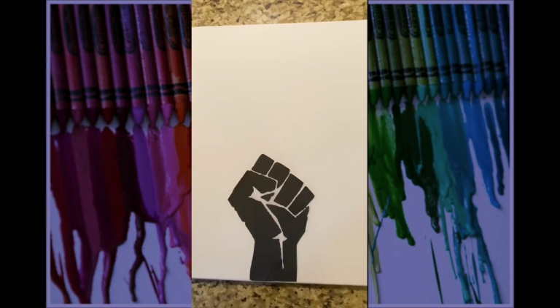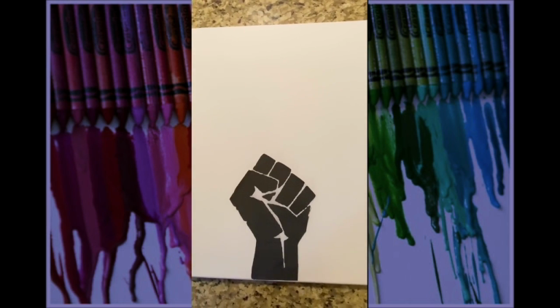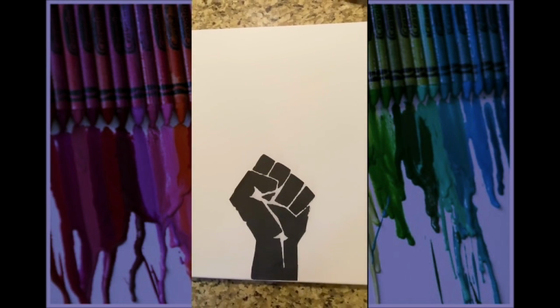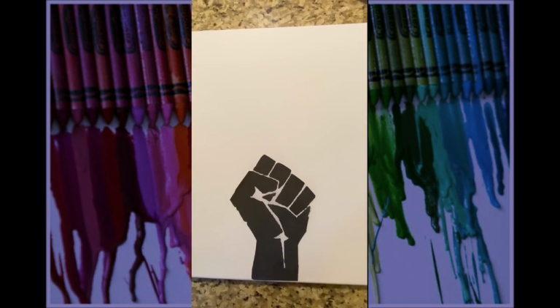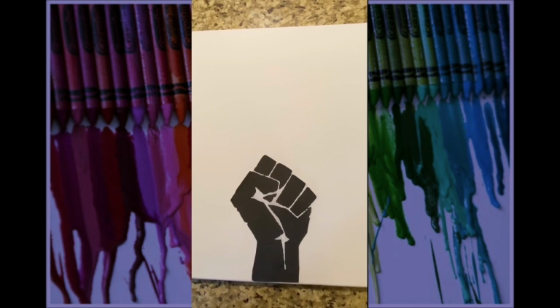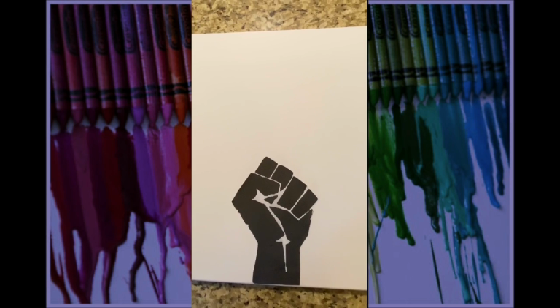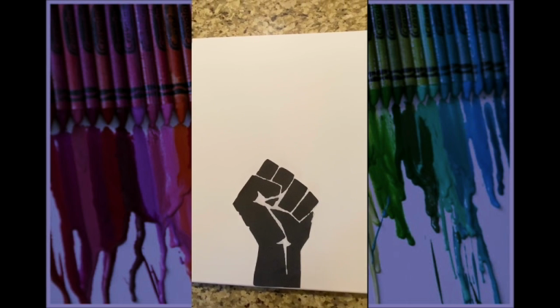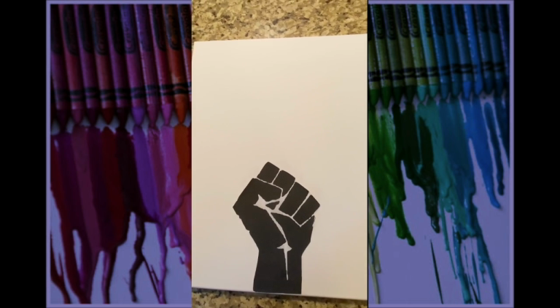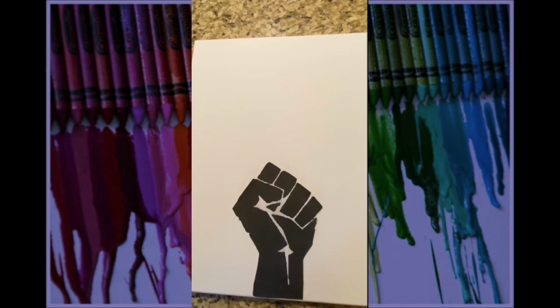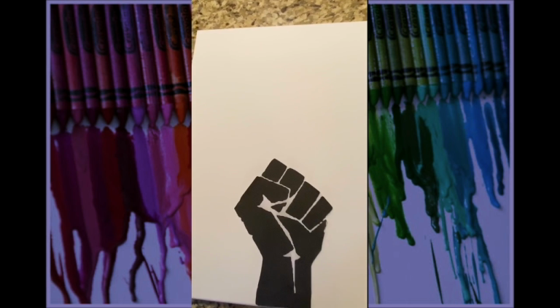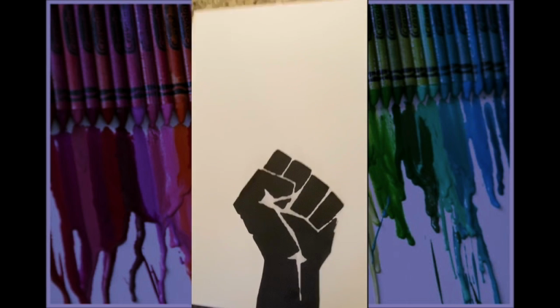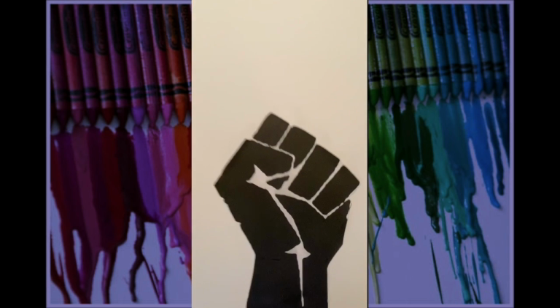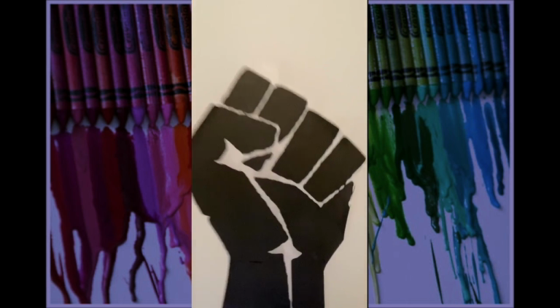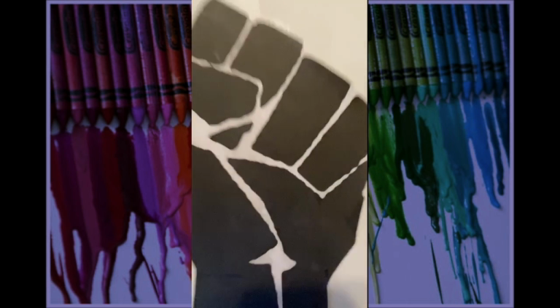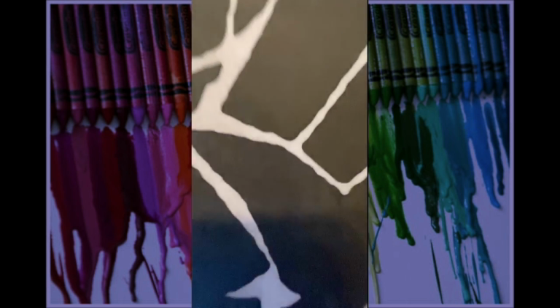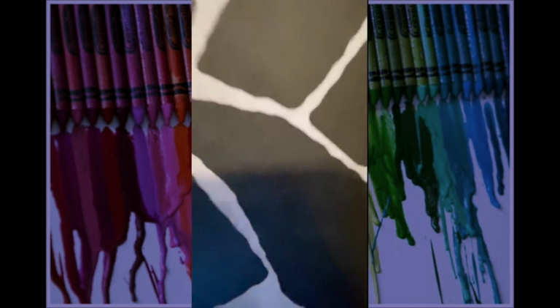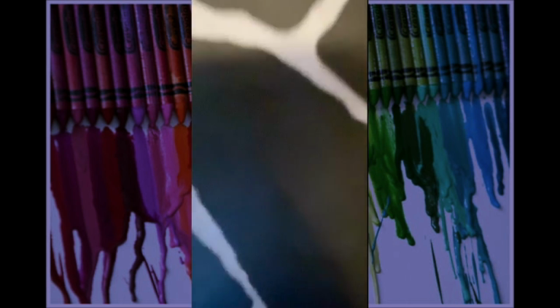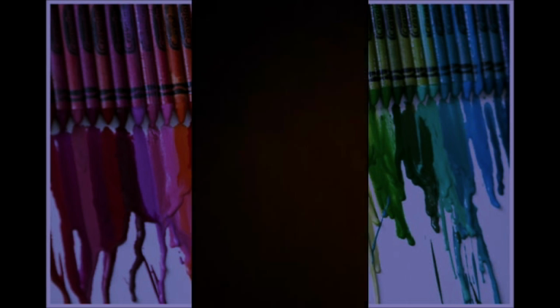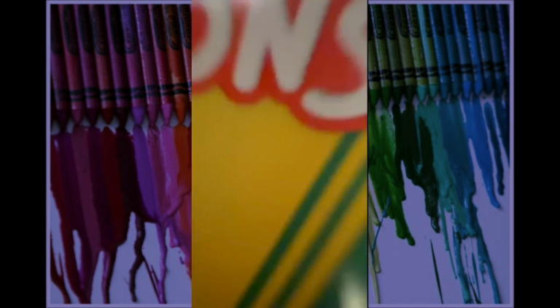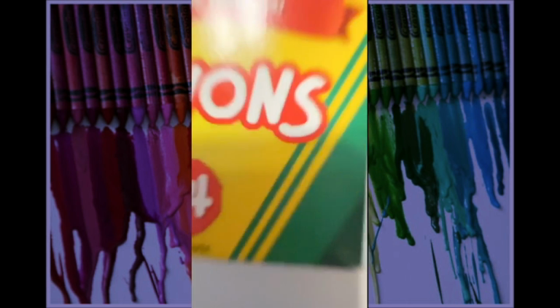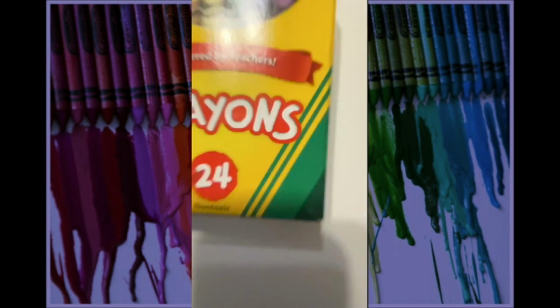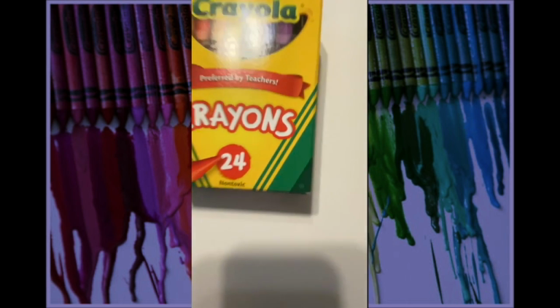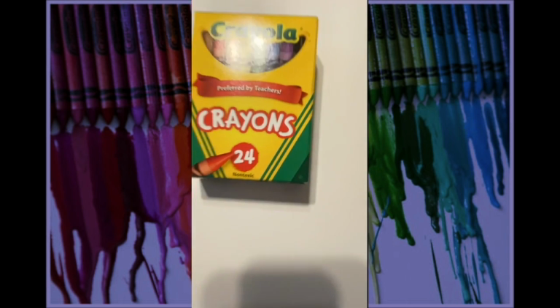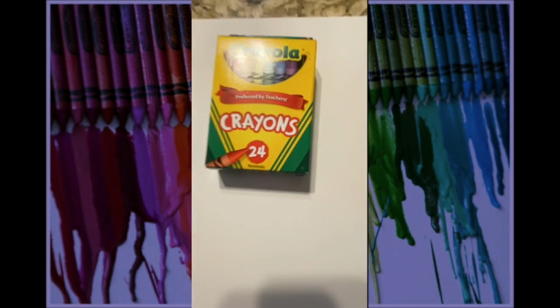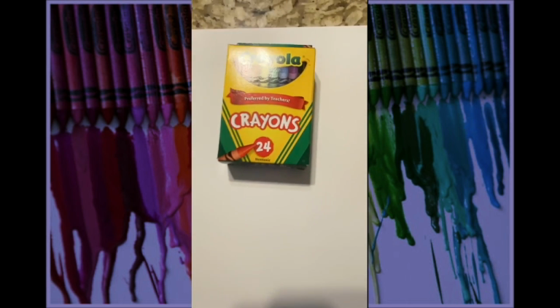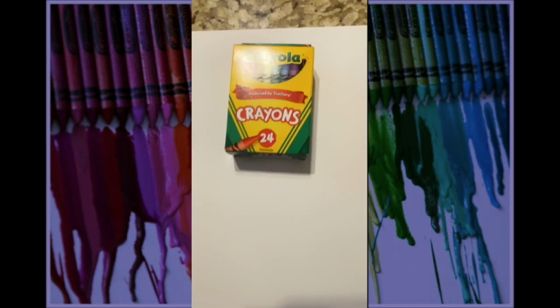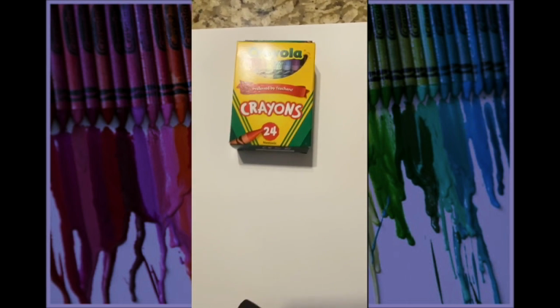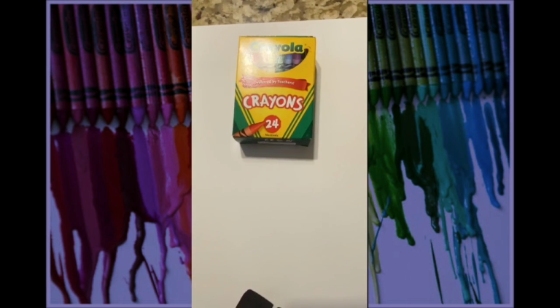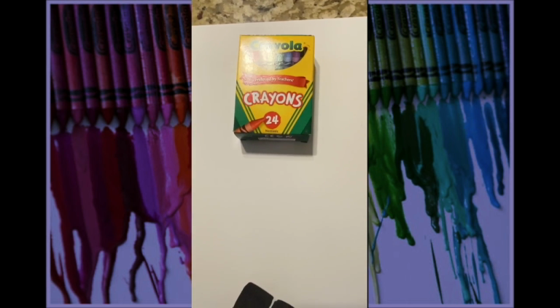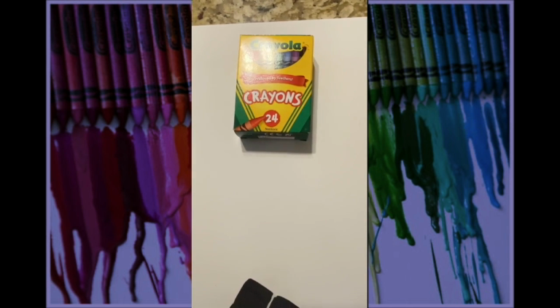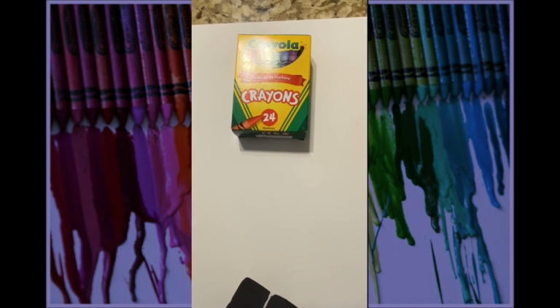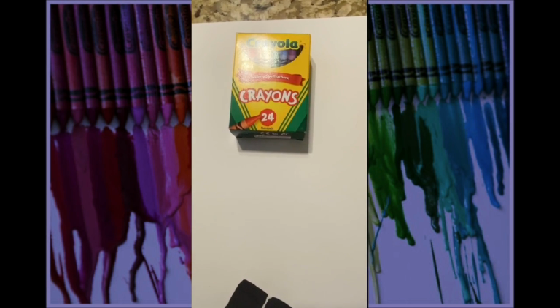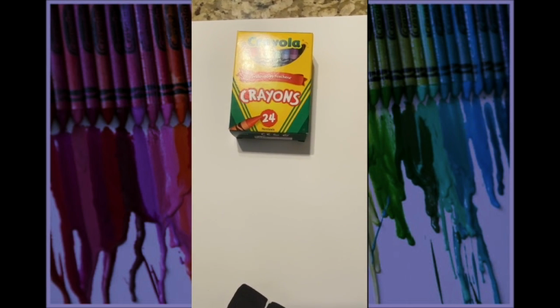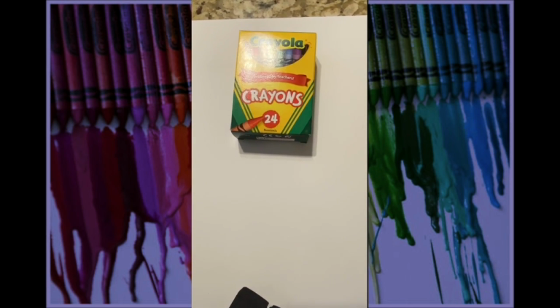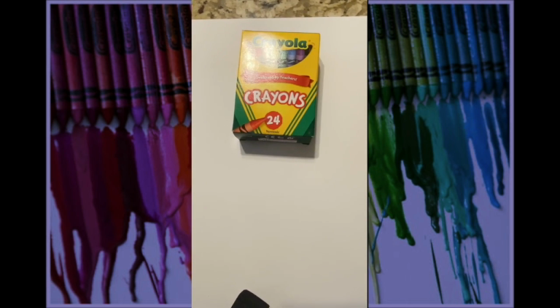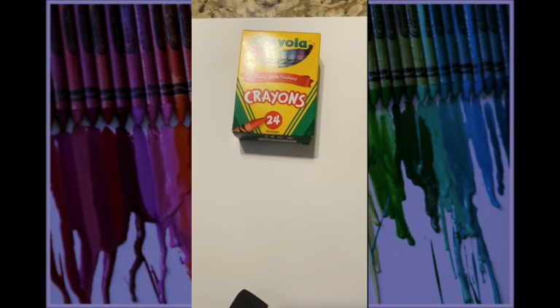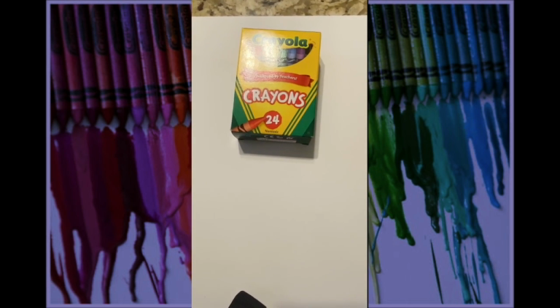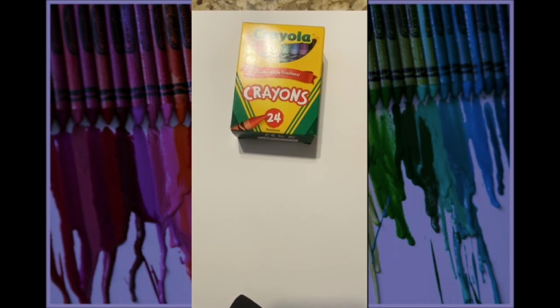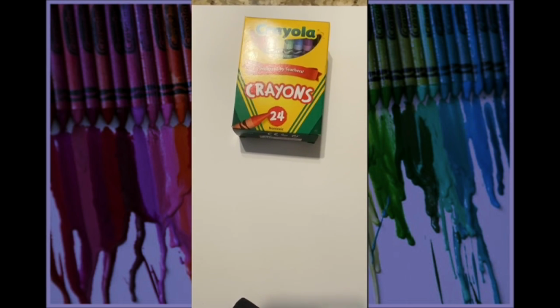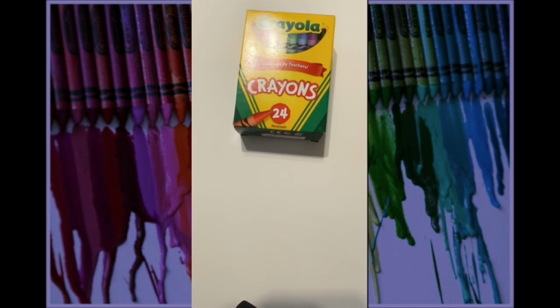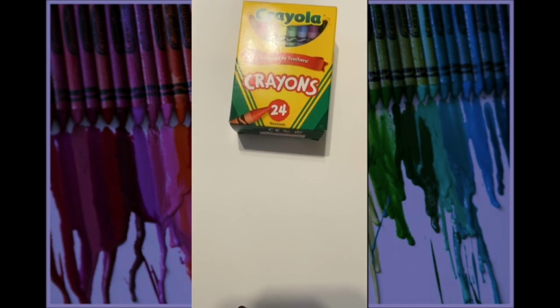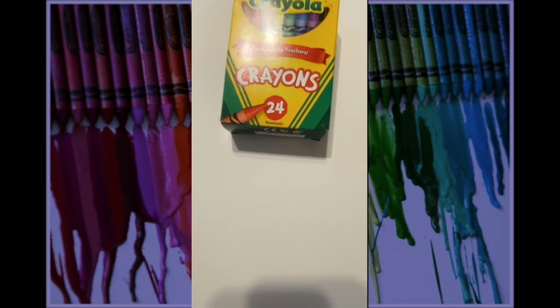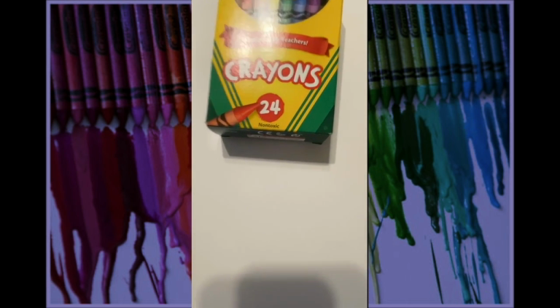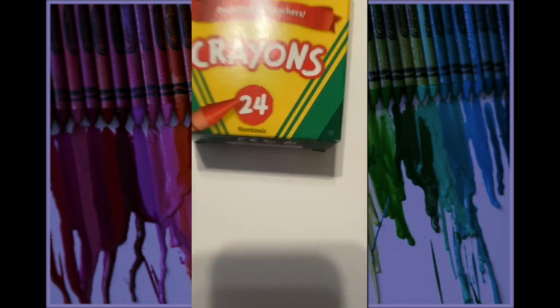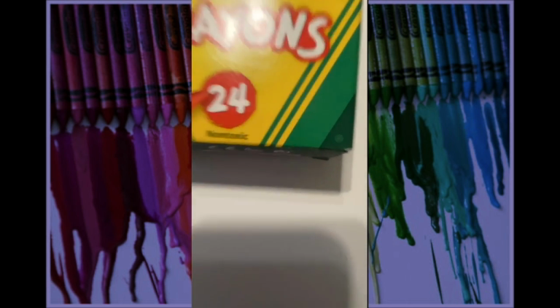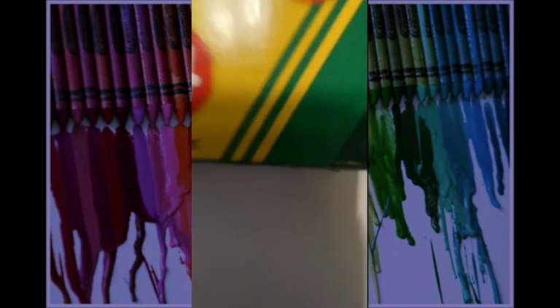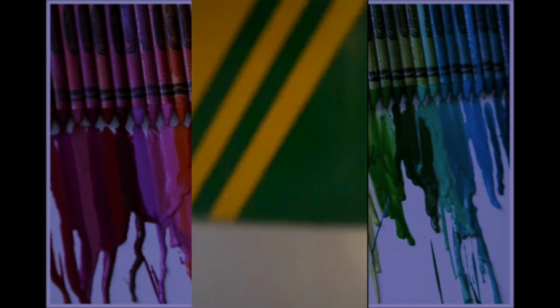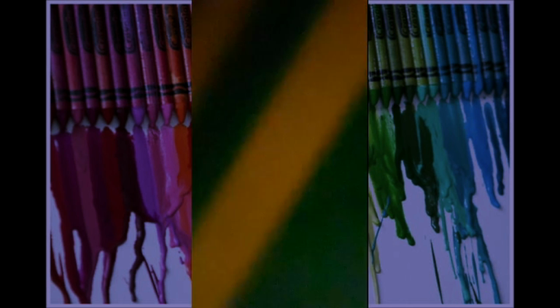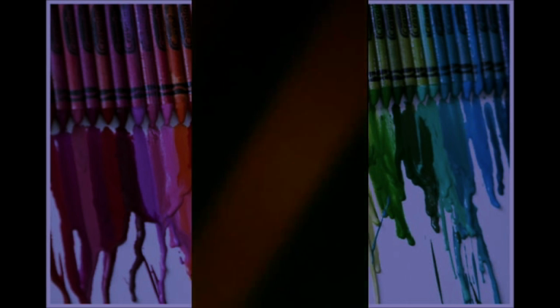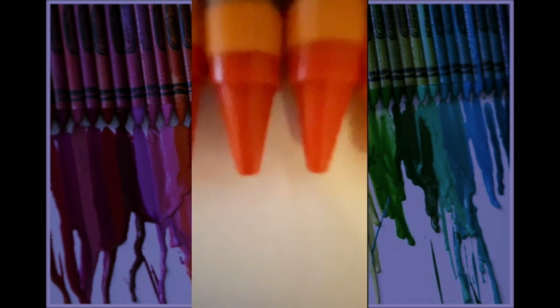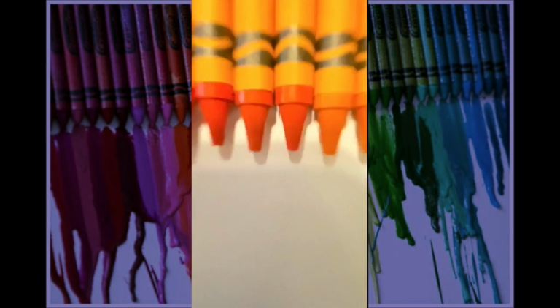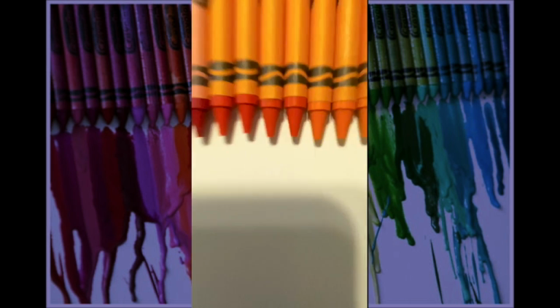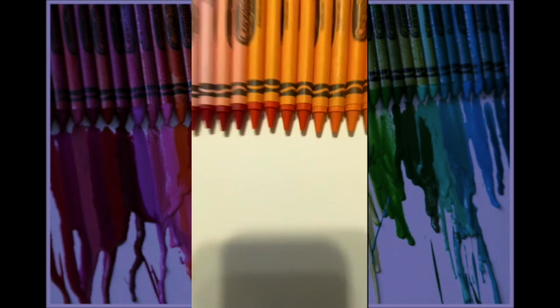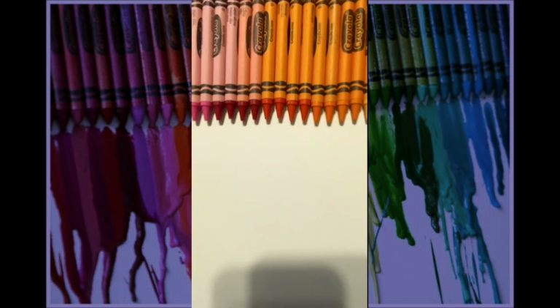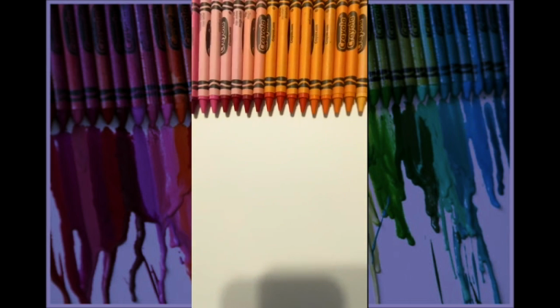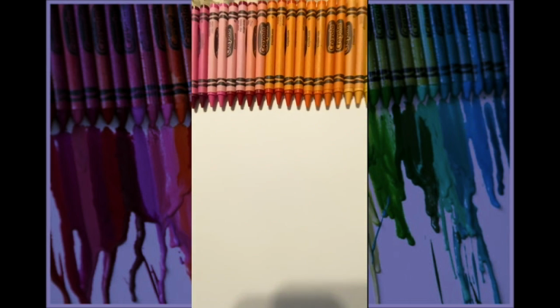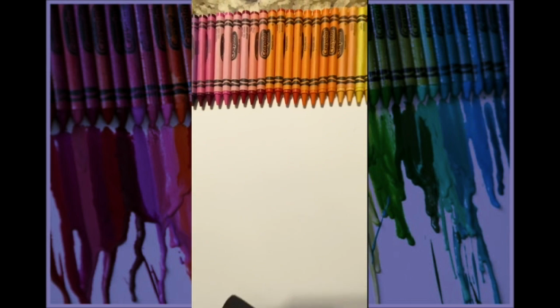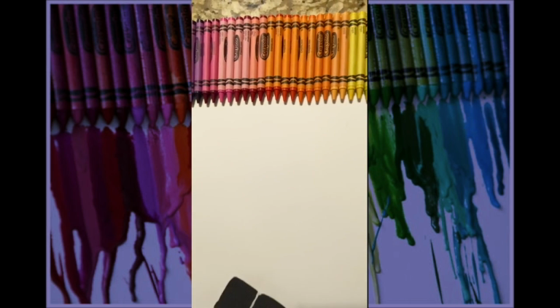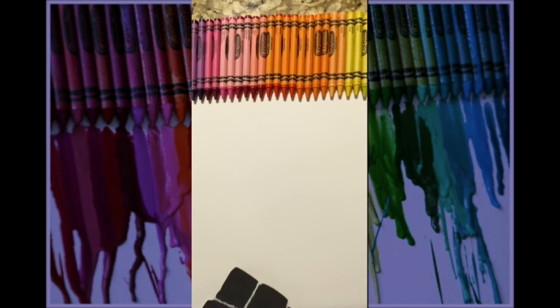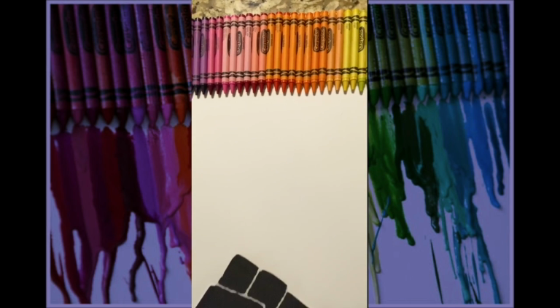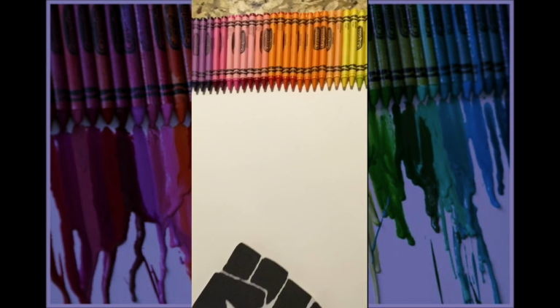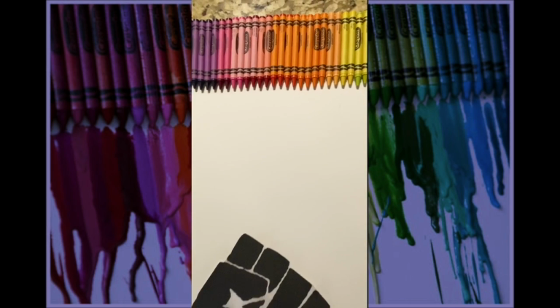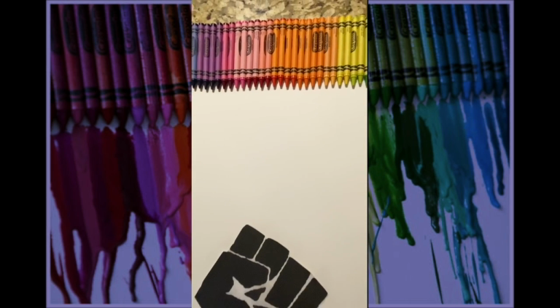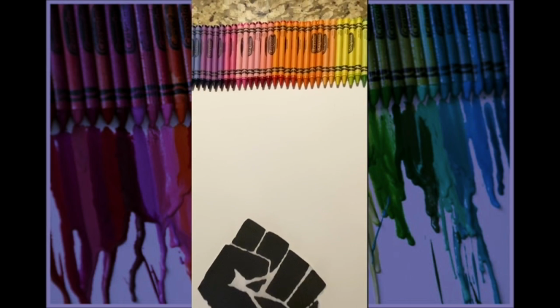All you need for this project is a canvas, some crayons — Crayola preferably — hot glue or any type of glue, and a blow dryer.